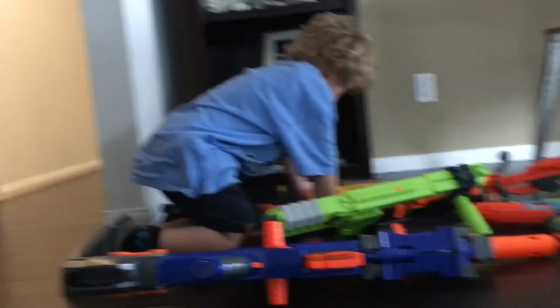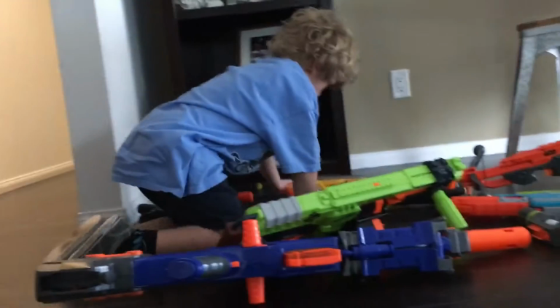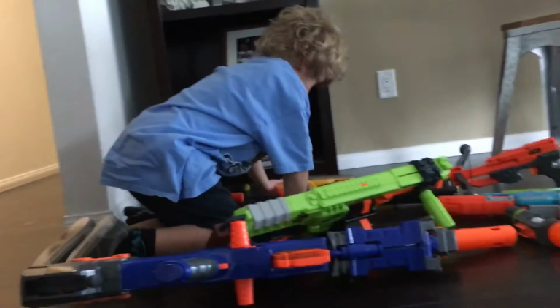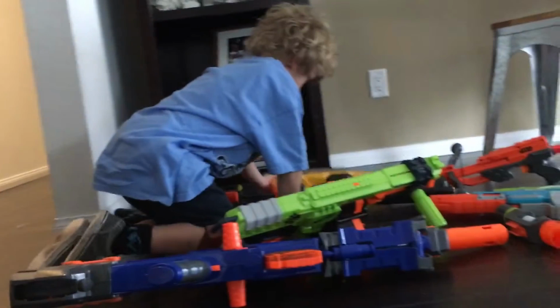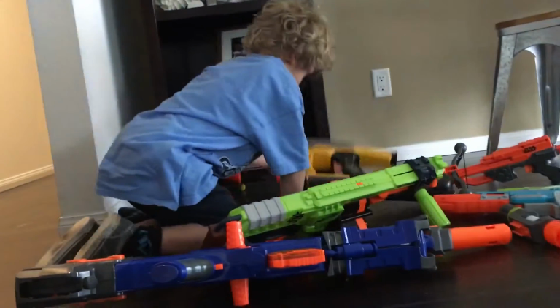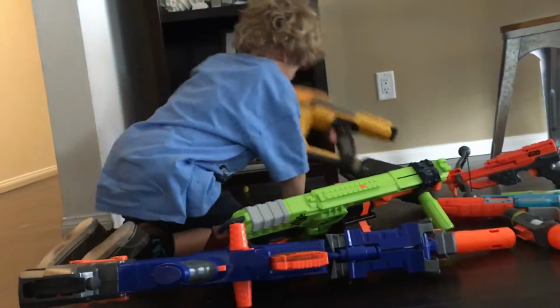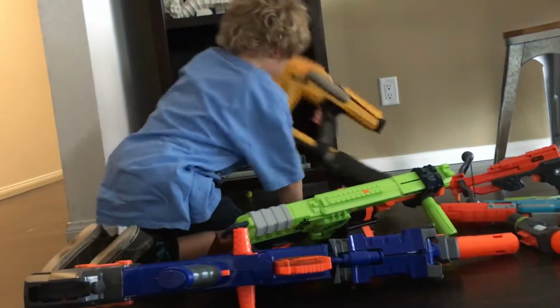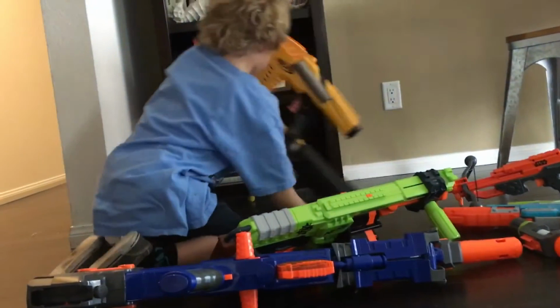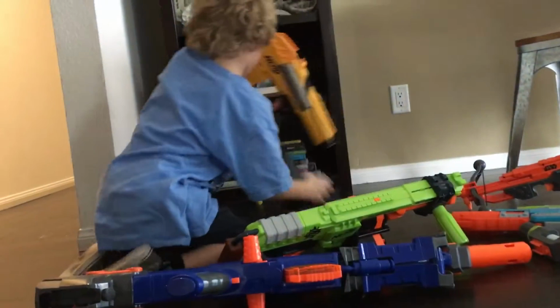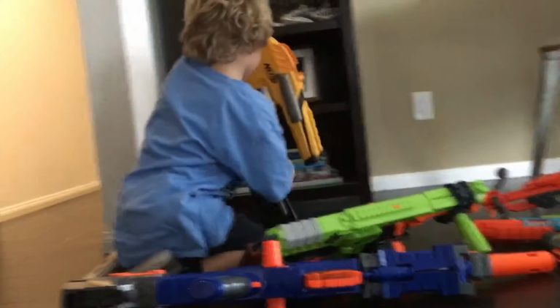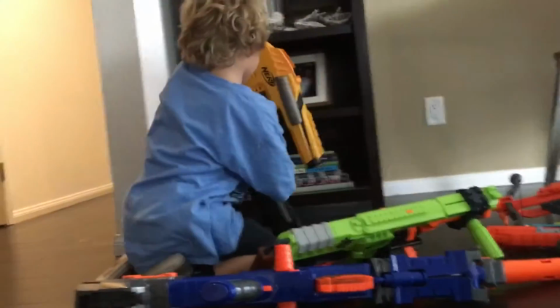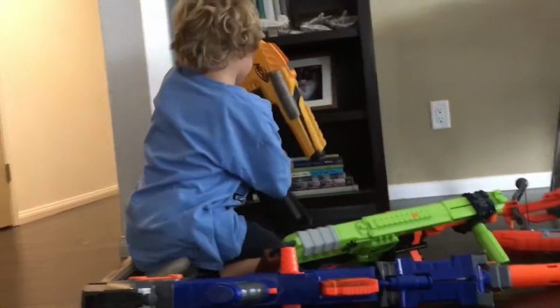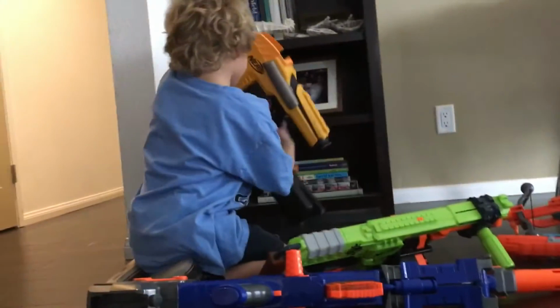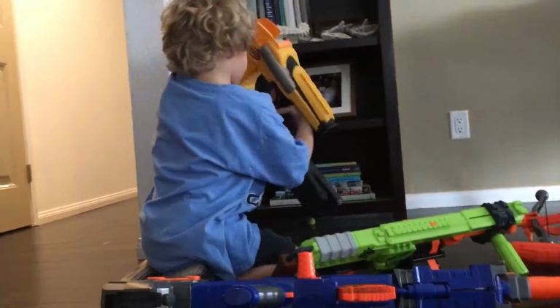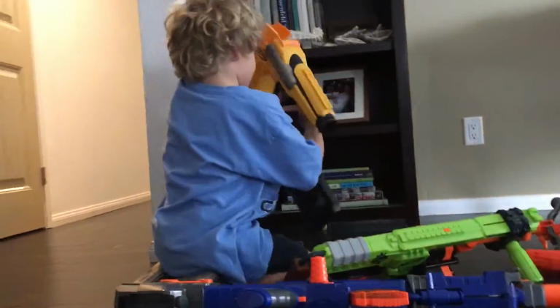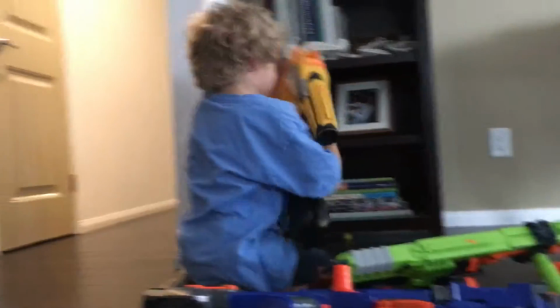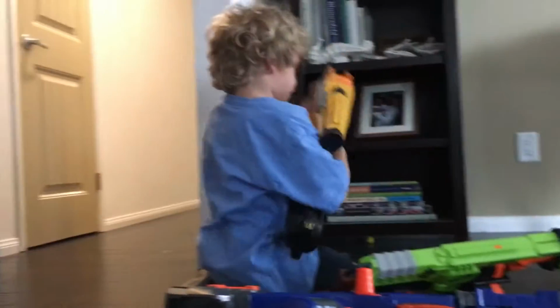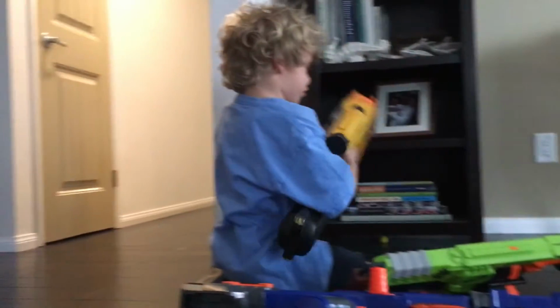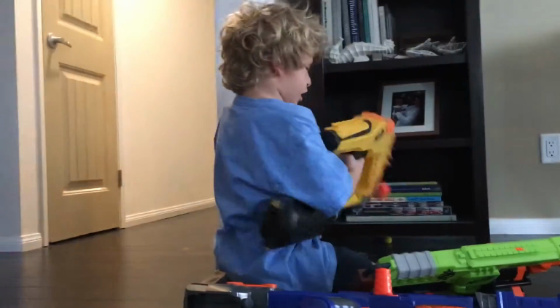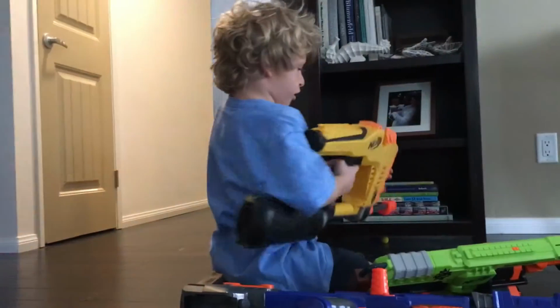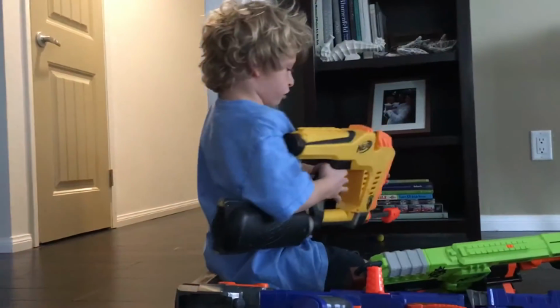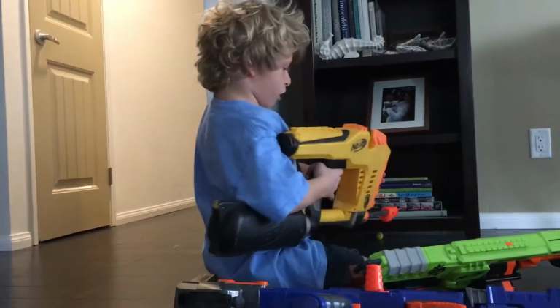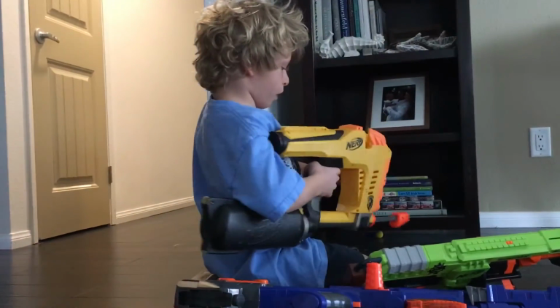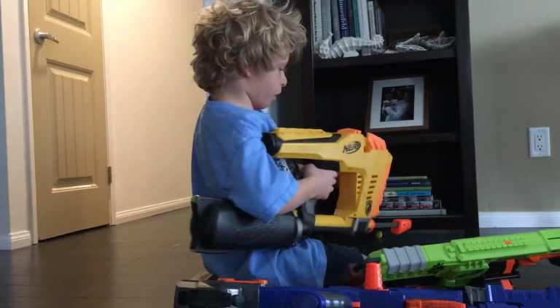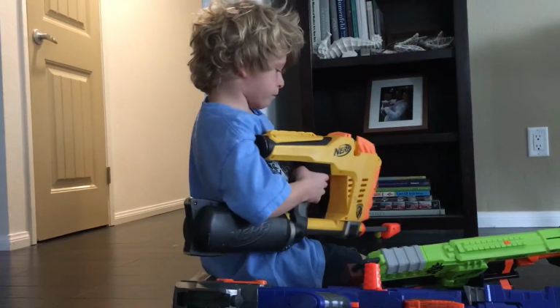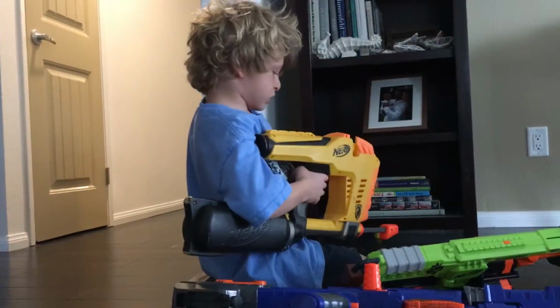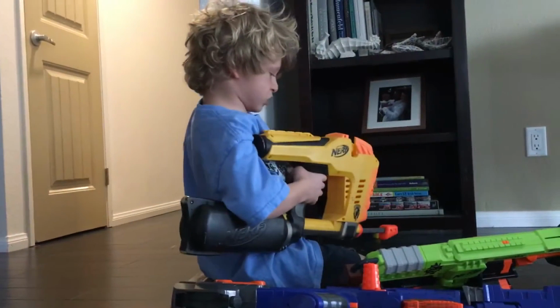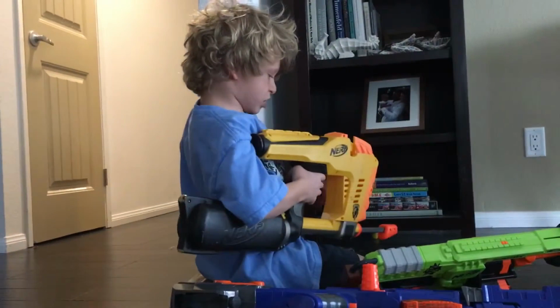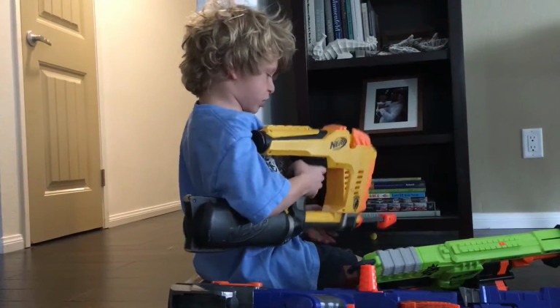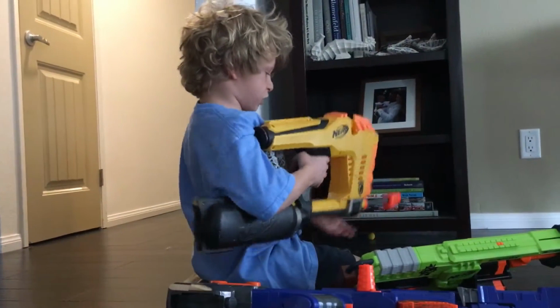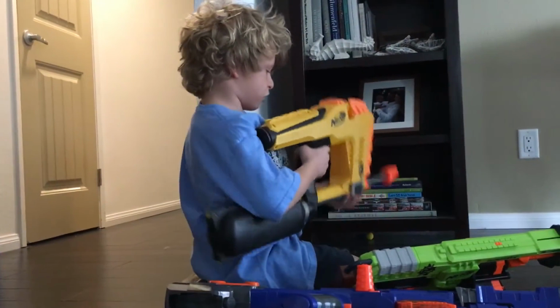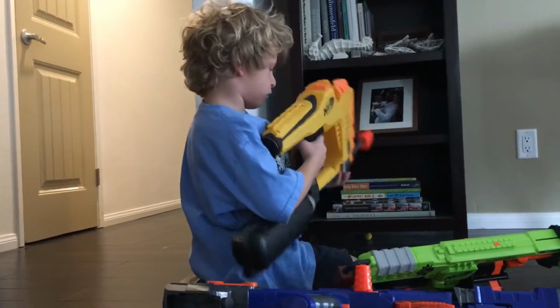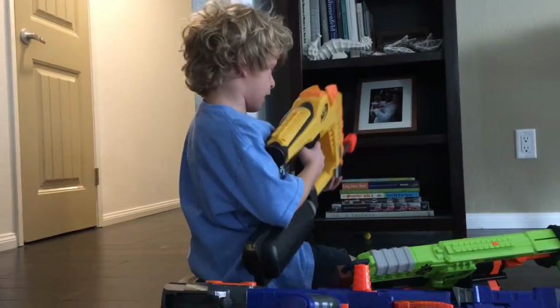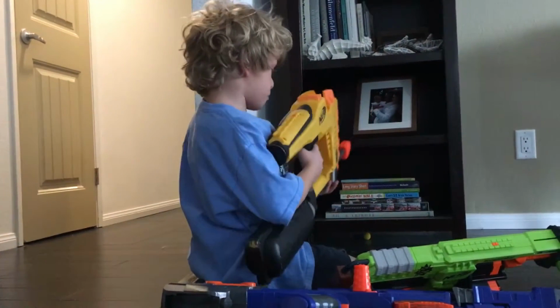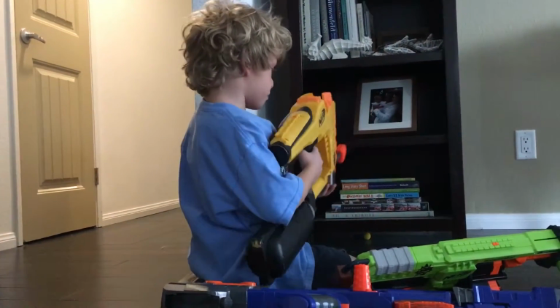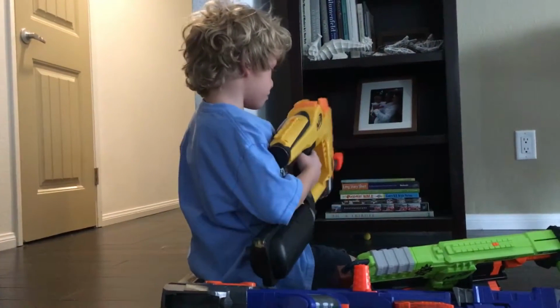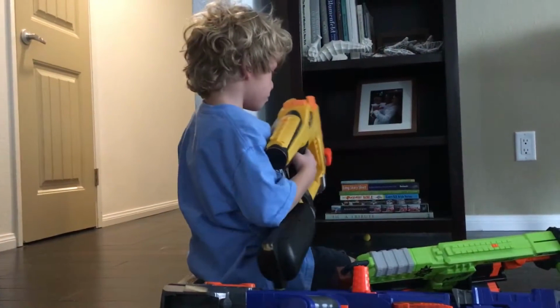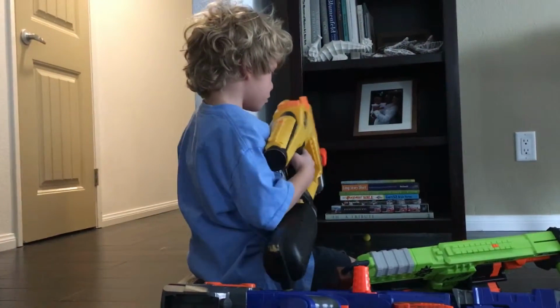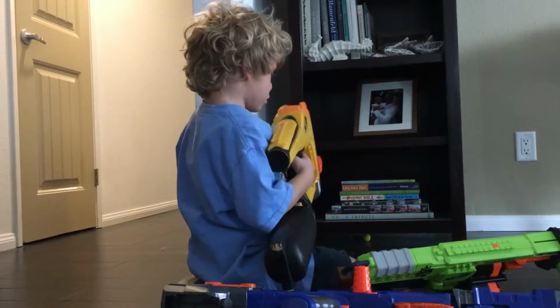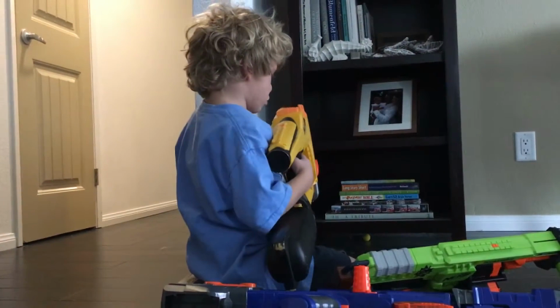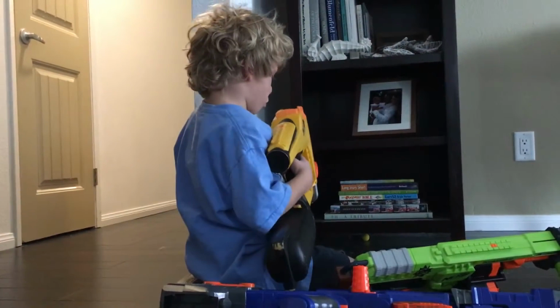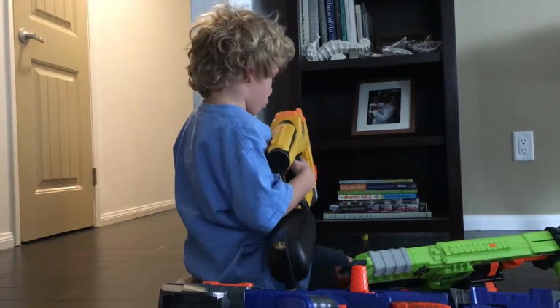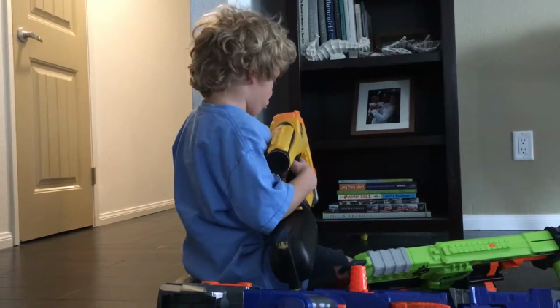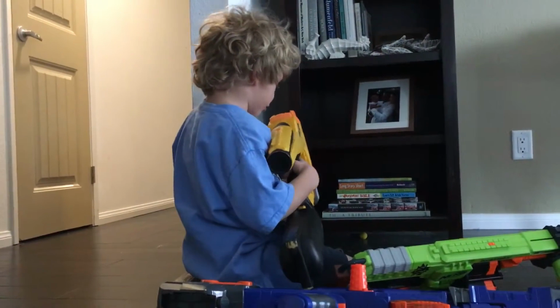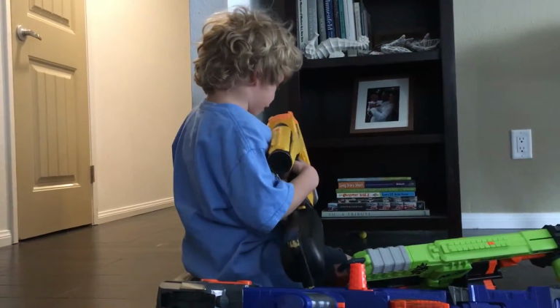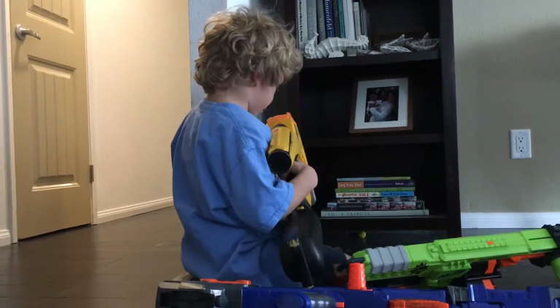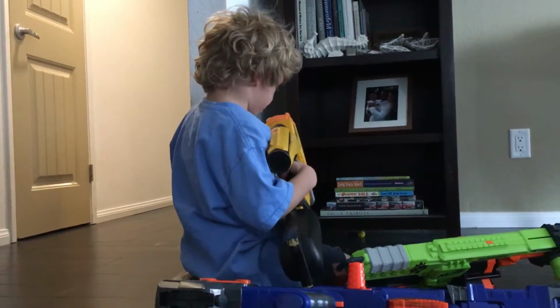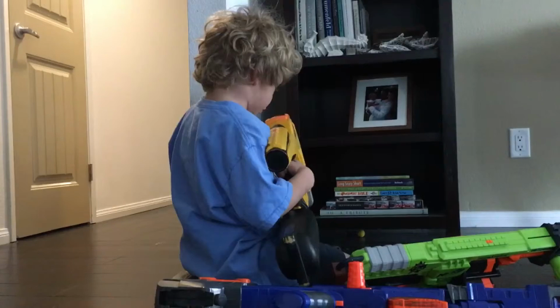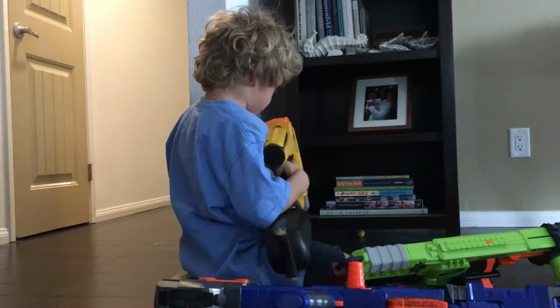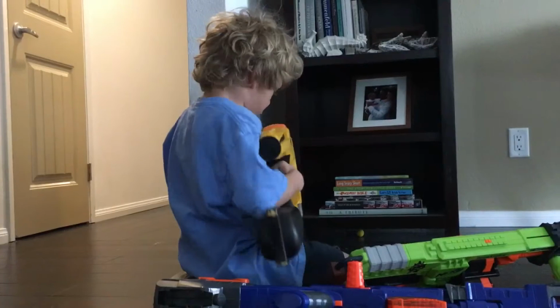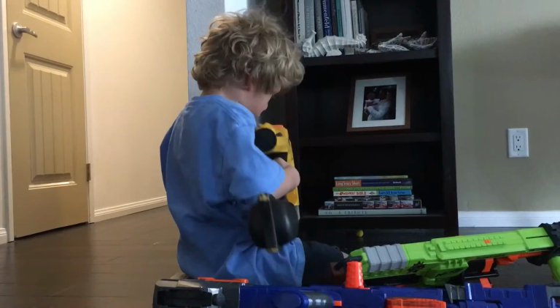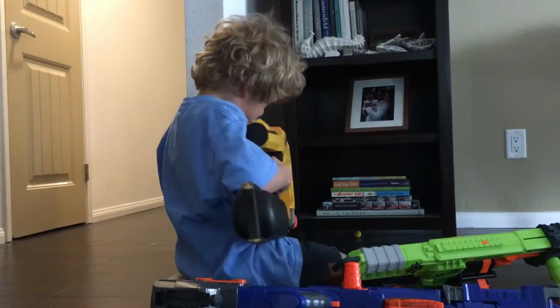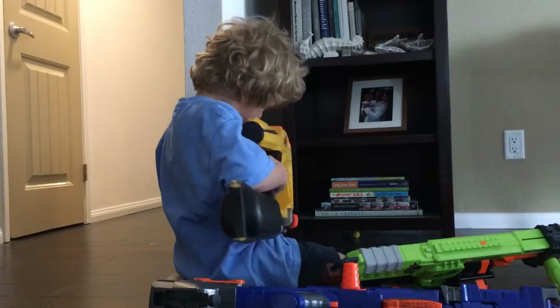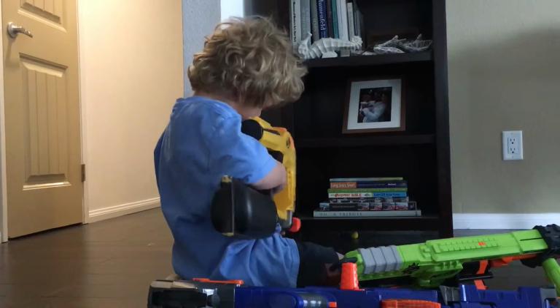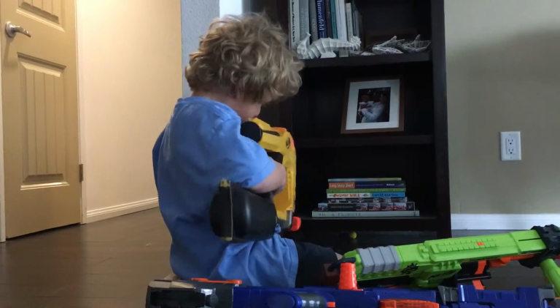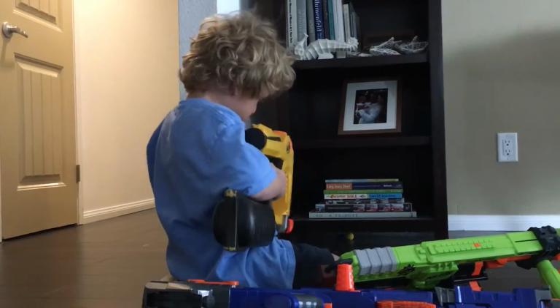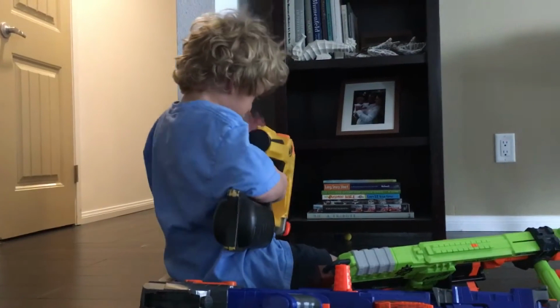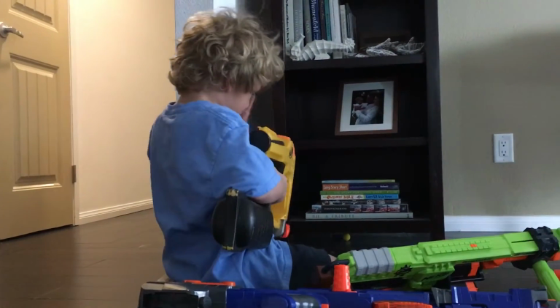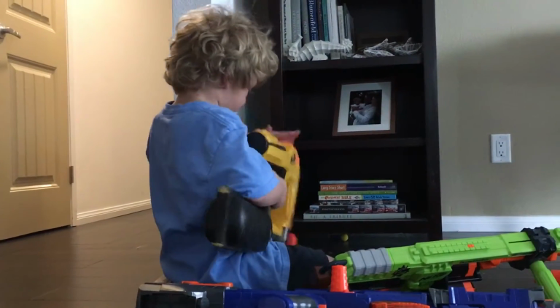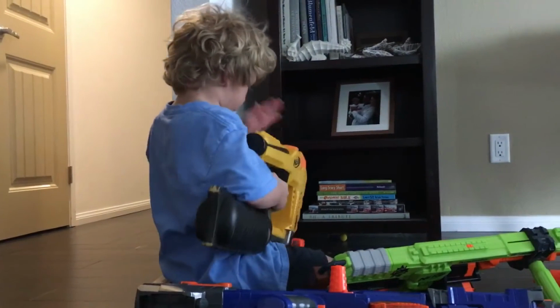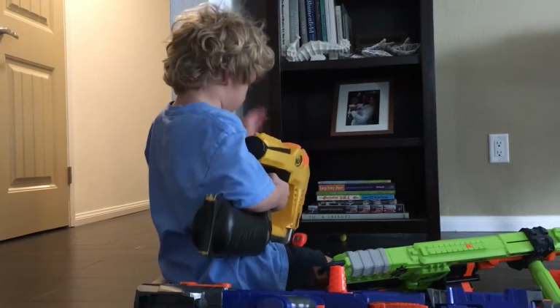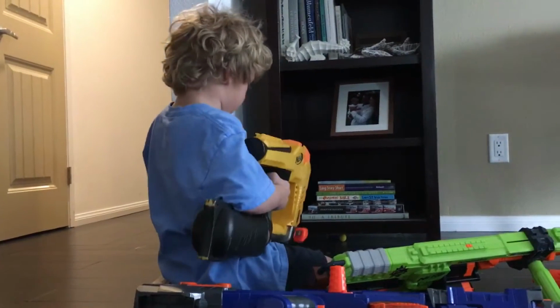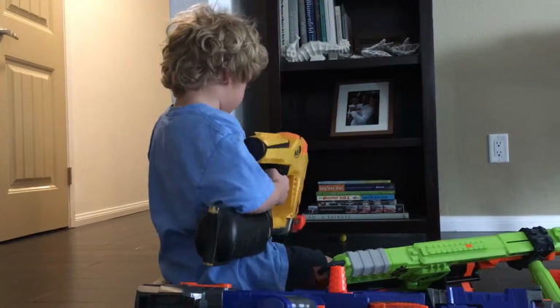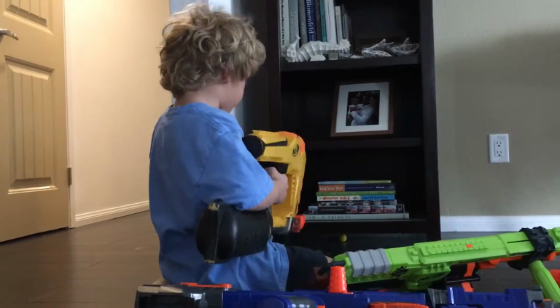And my machine gun. It takes a machine gun clip. You hold like a bunch of plugs in — pulled in there.